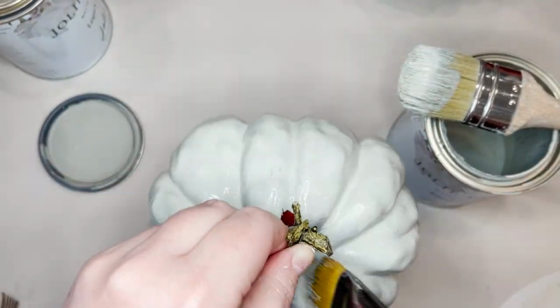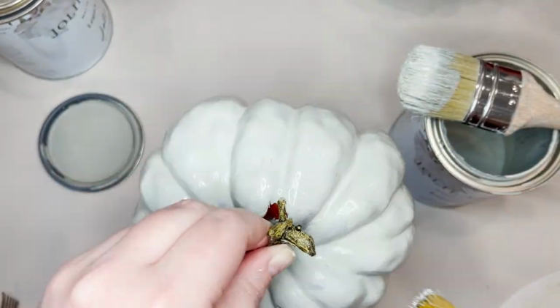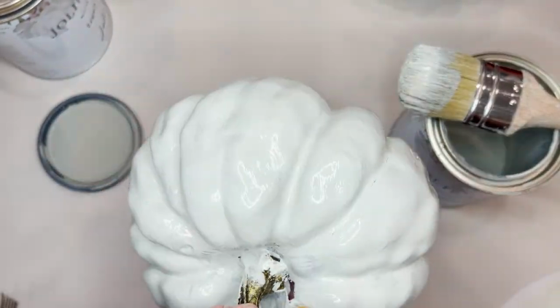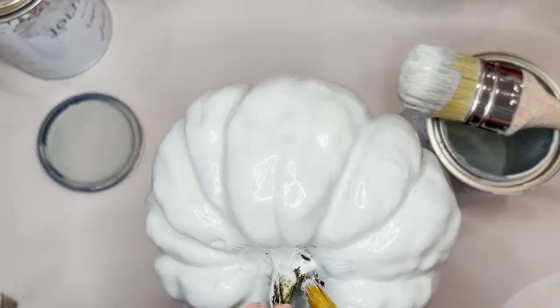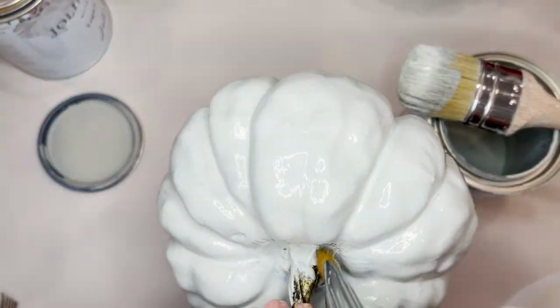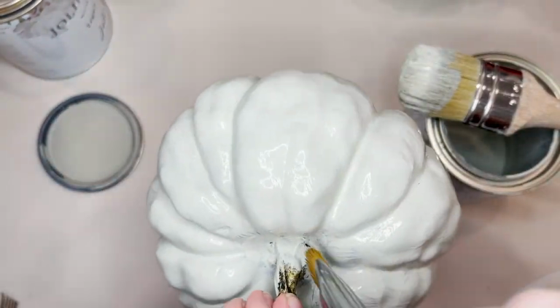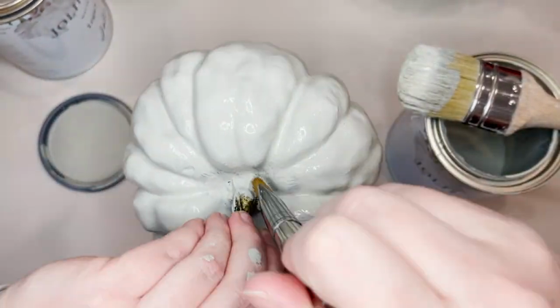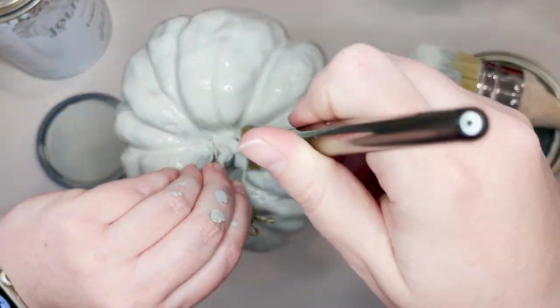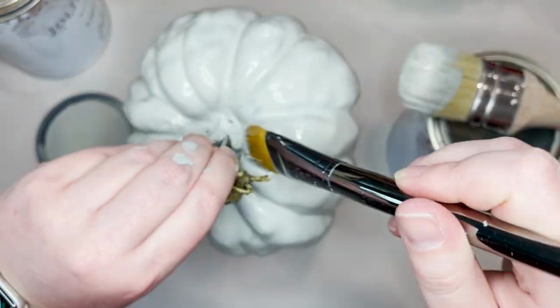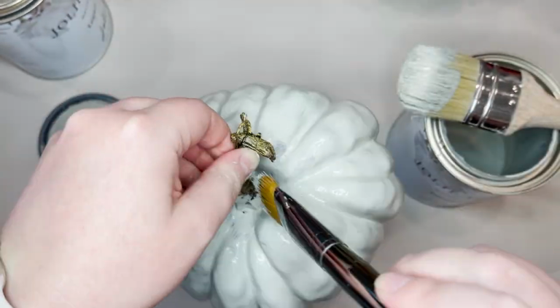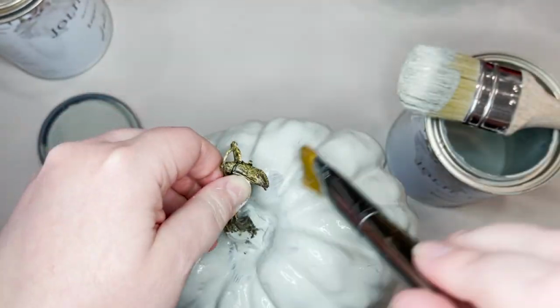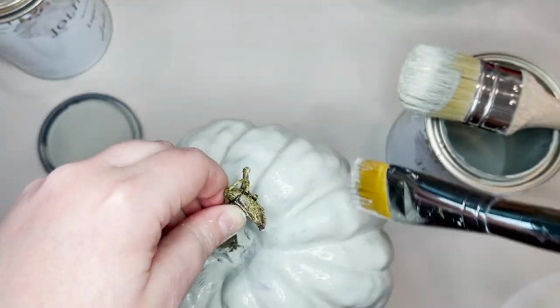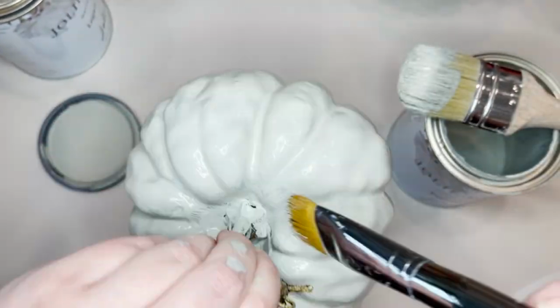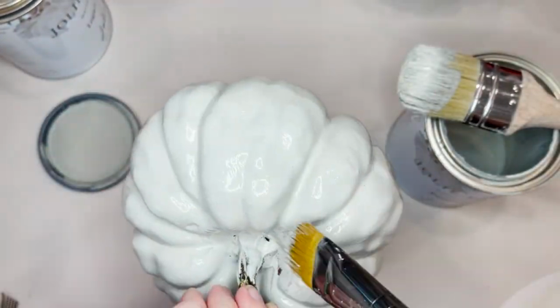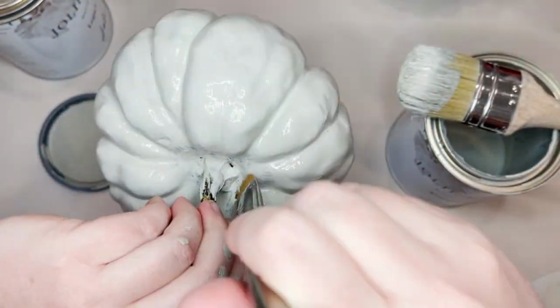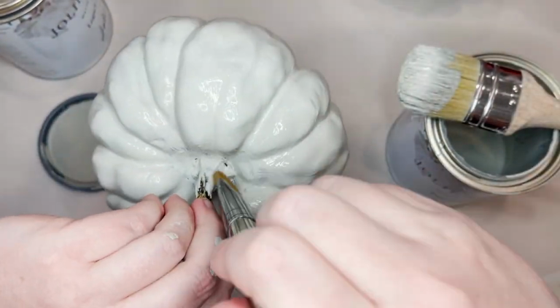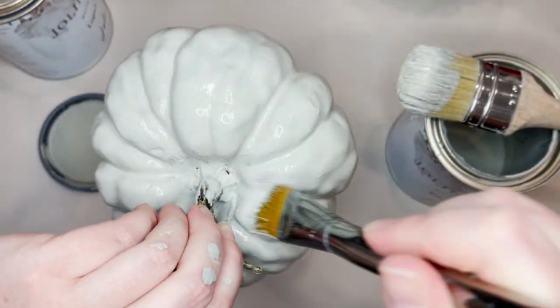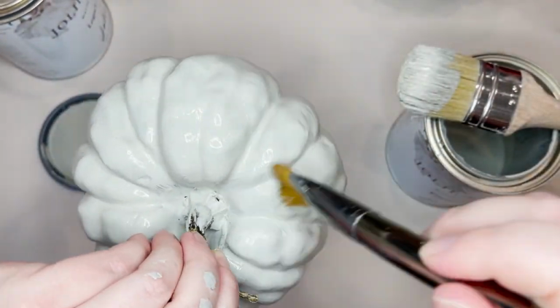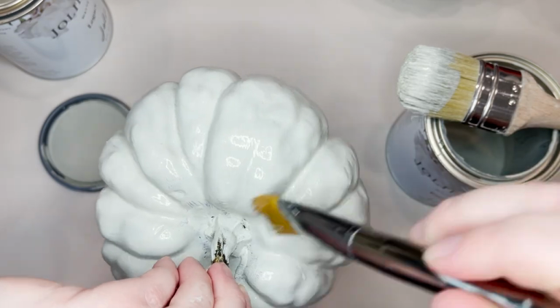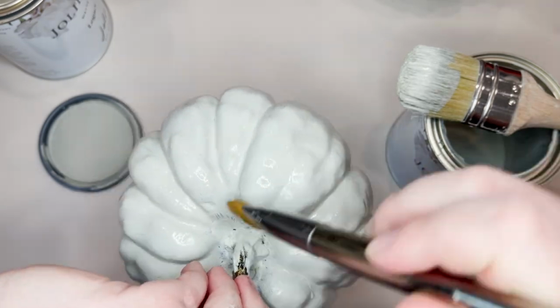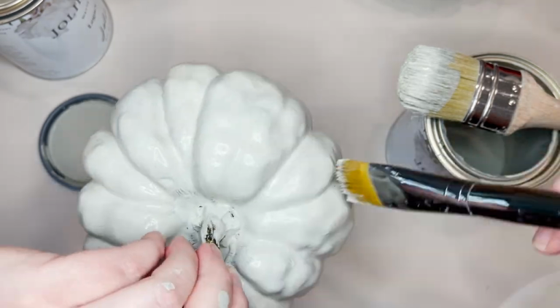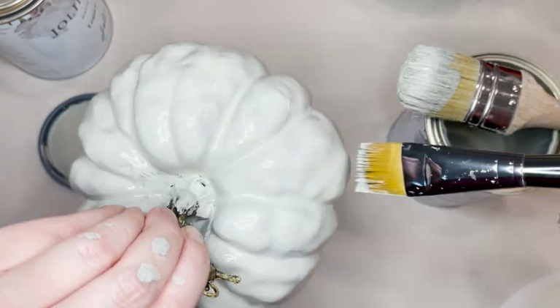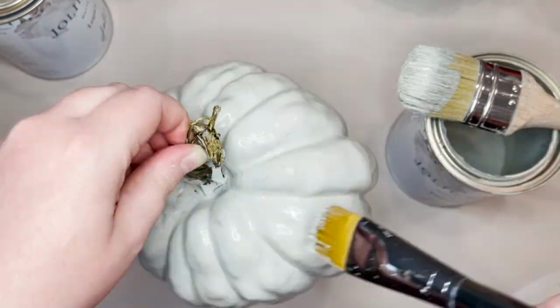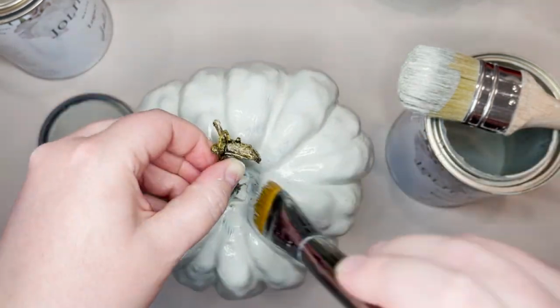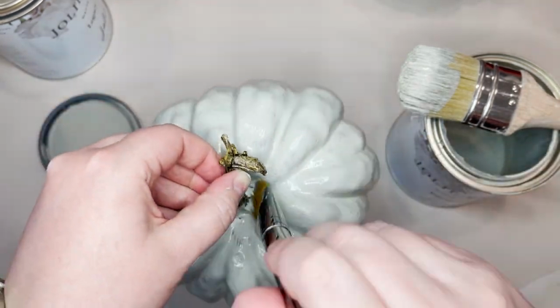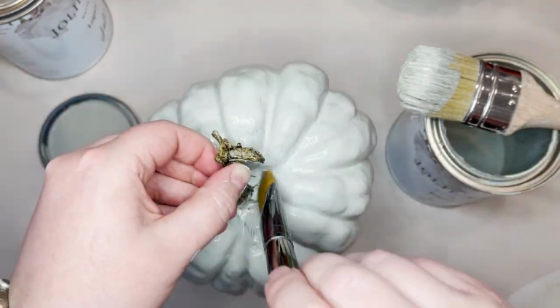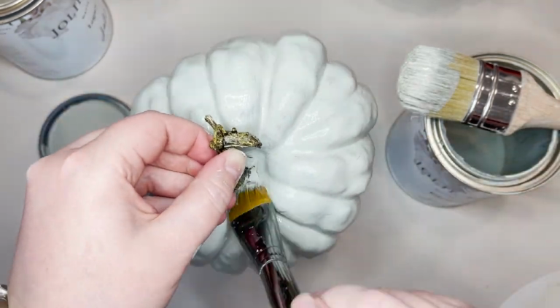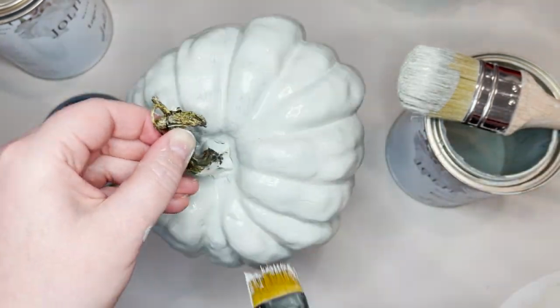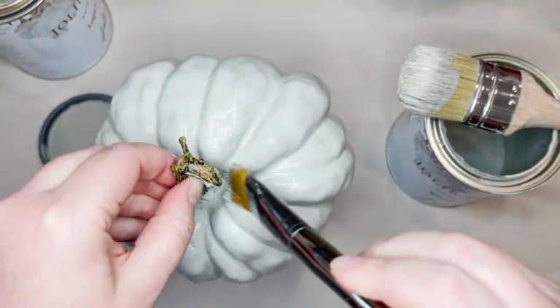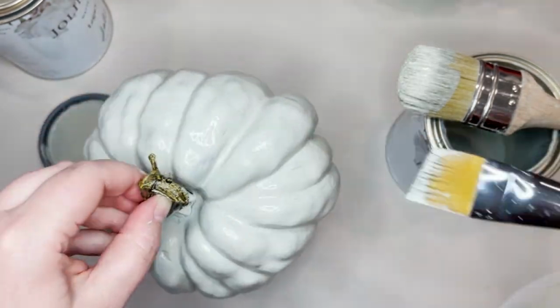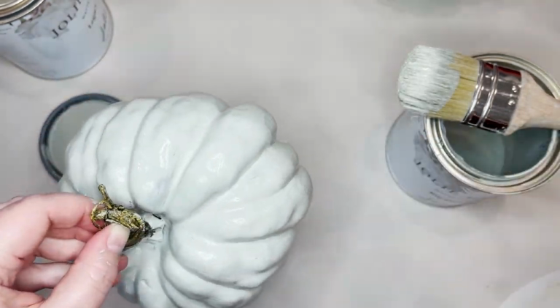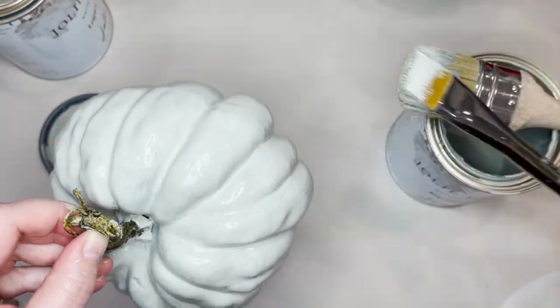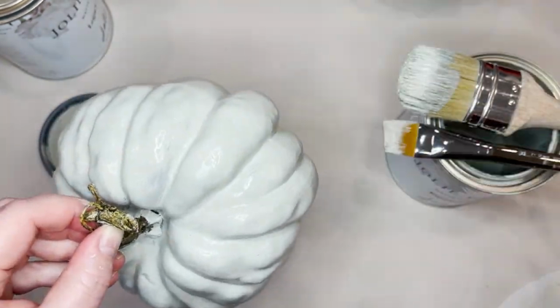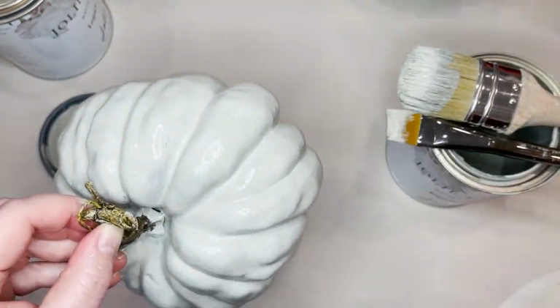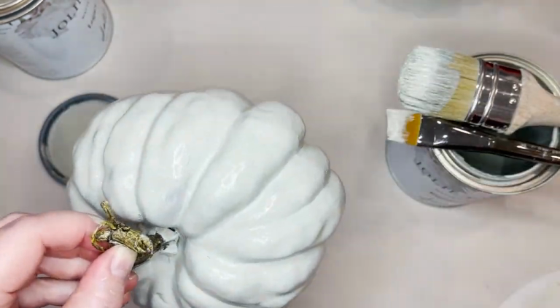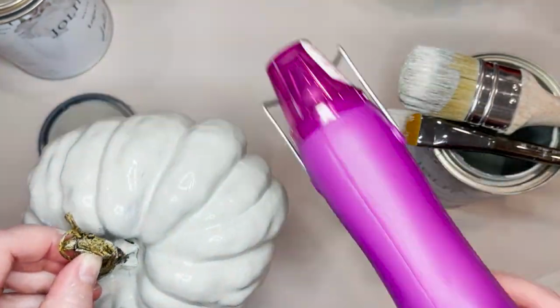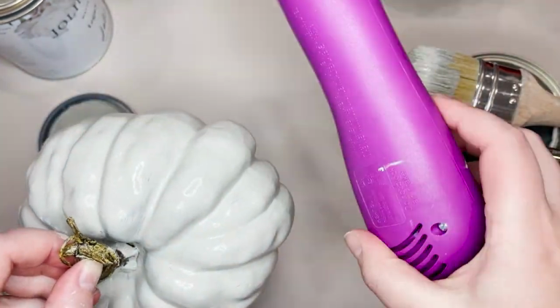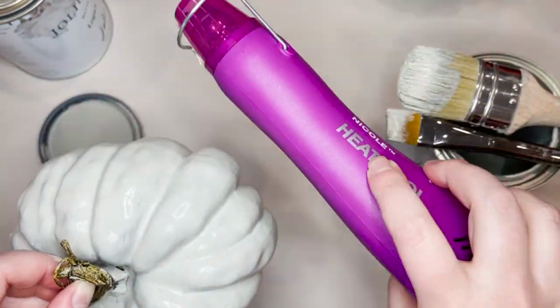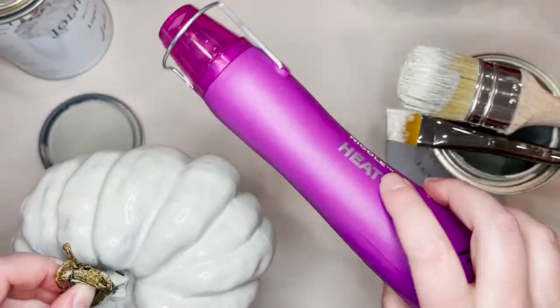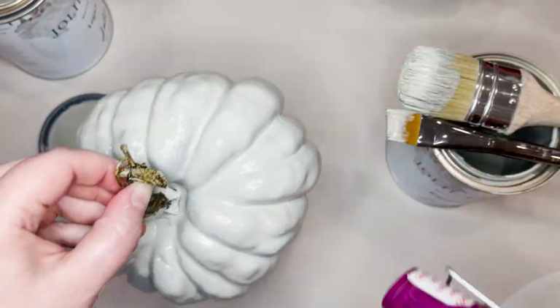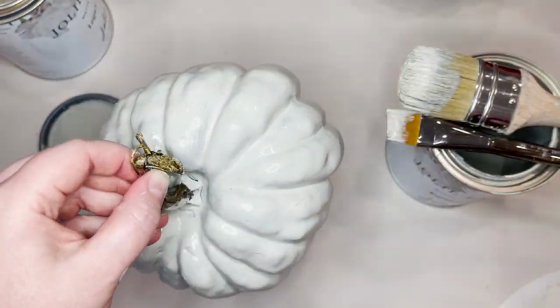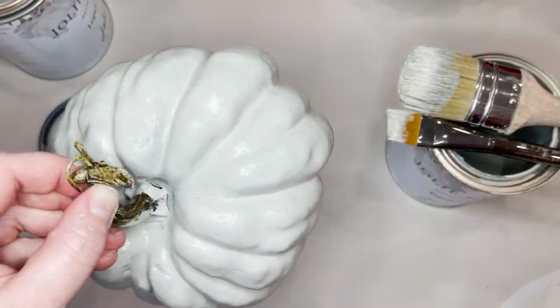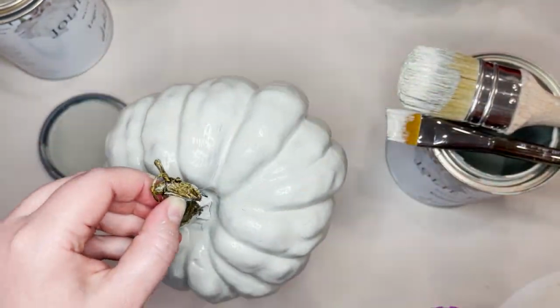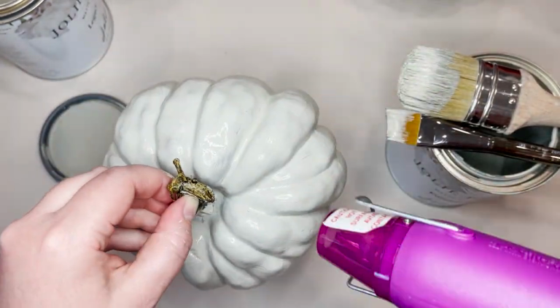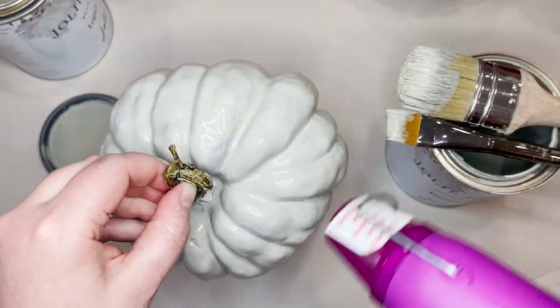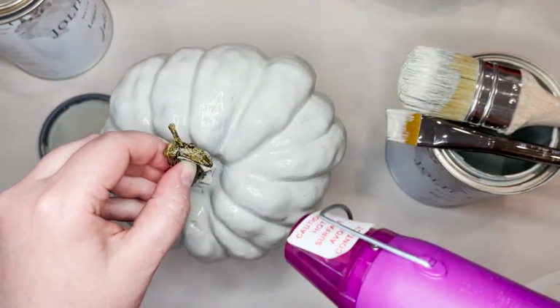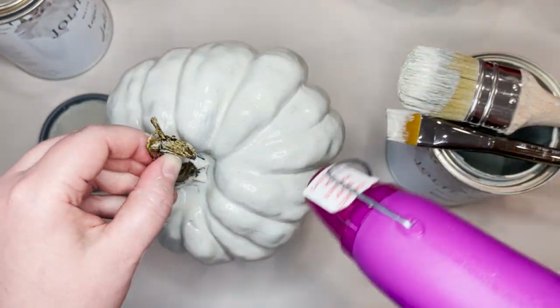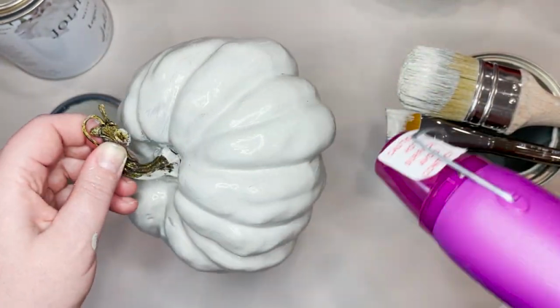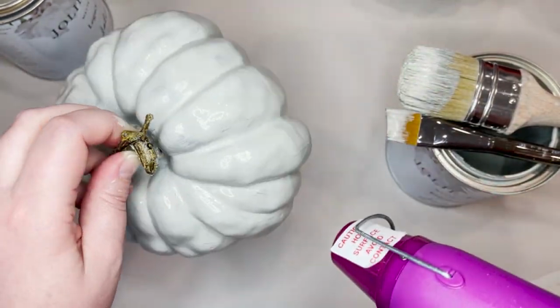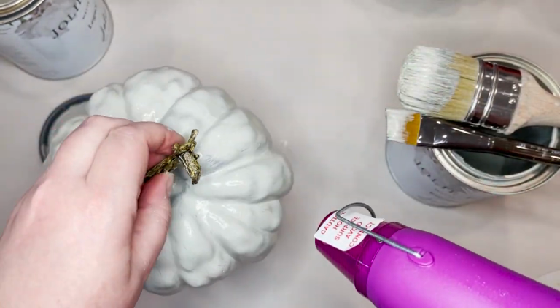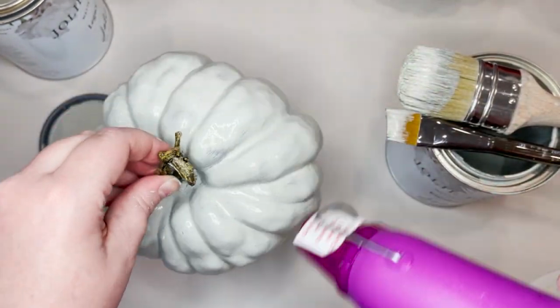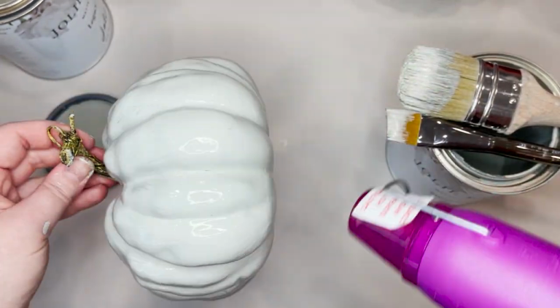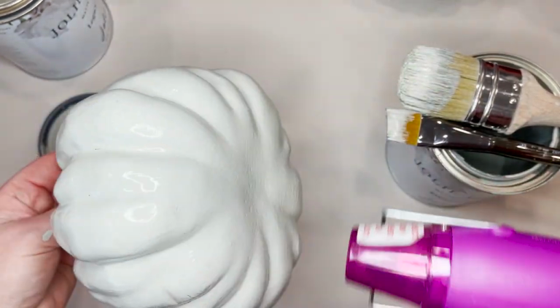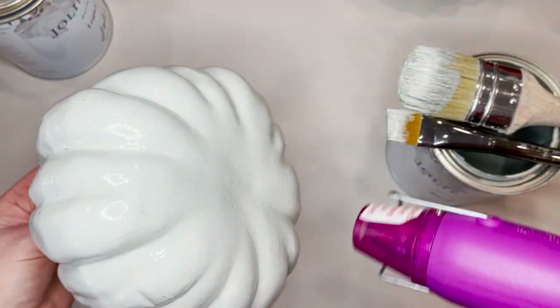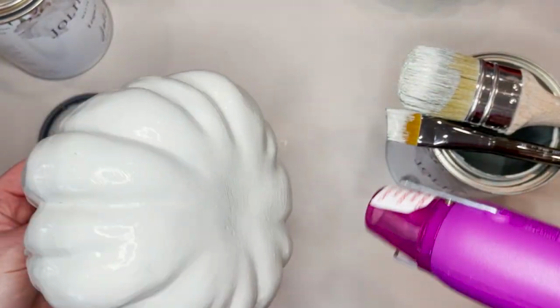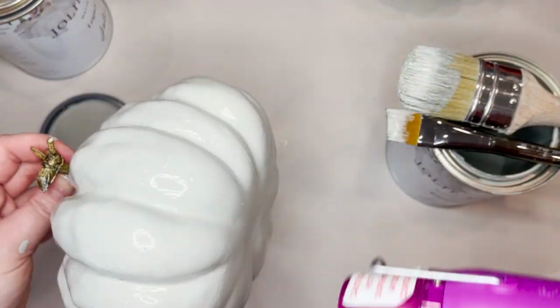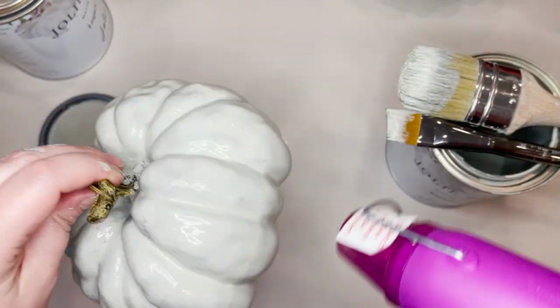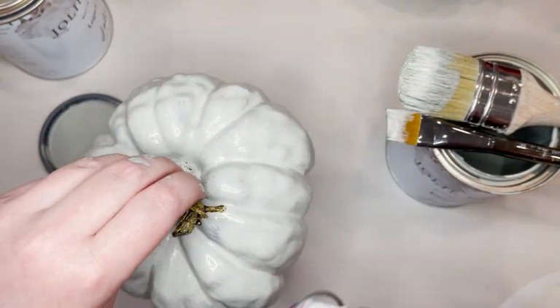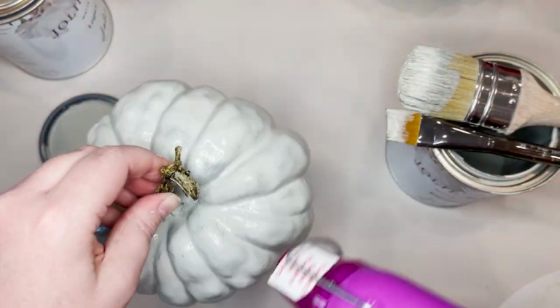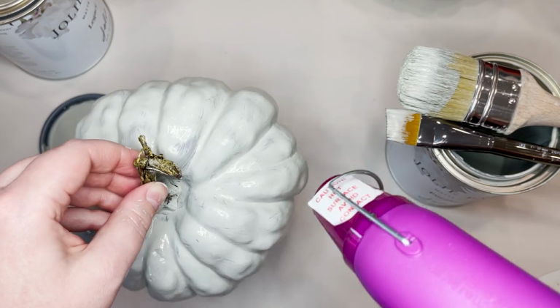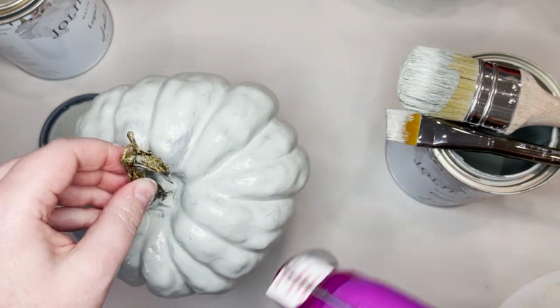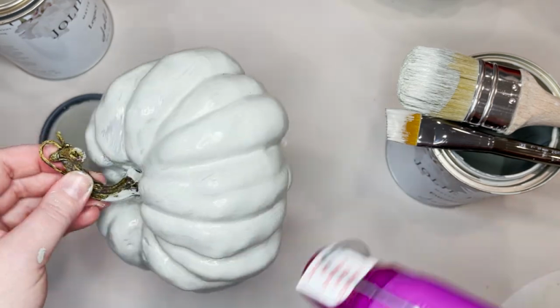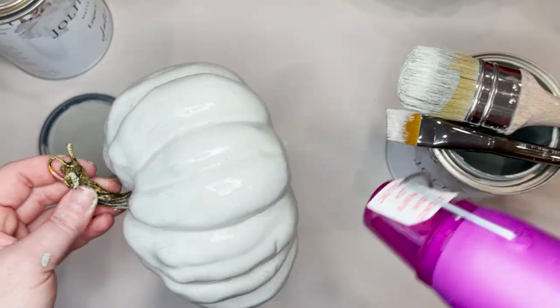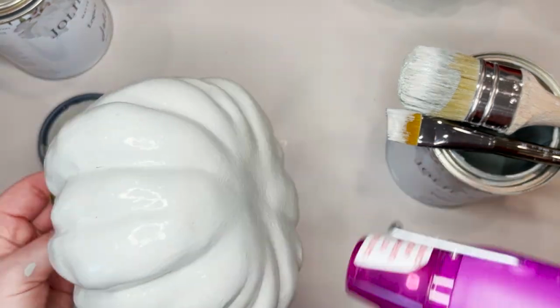I like to use a blow dryer or a heat gun to dry the pumpkin in between each coat — it just helps things move a little bit quicker.